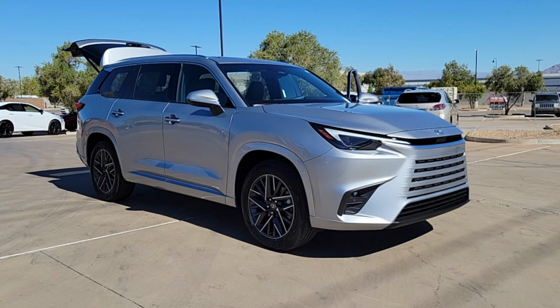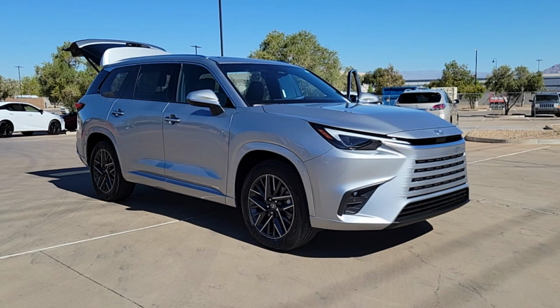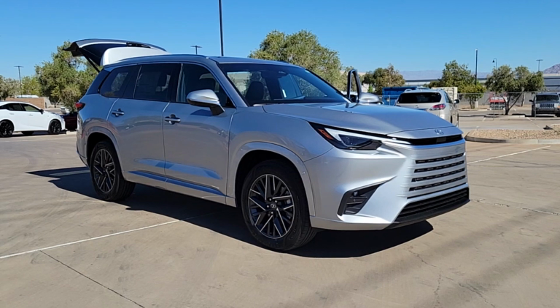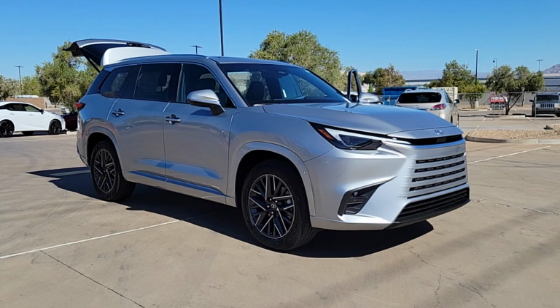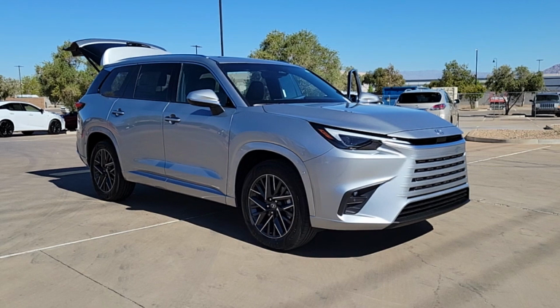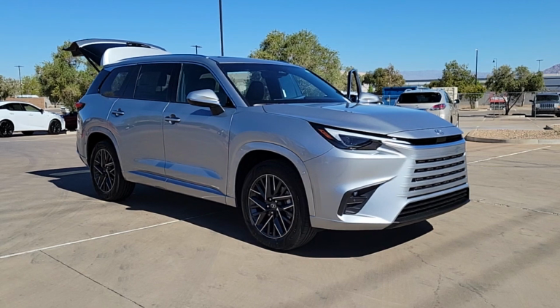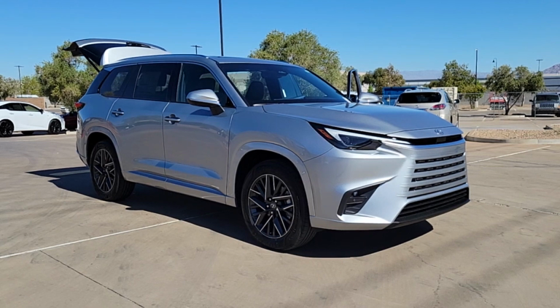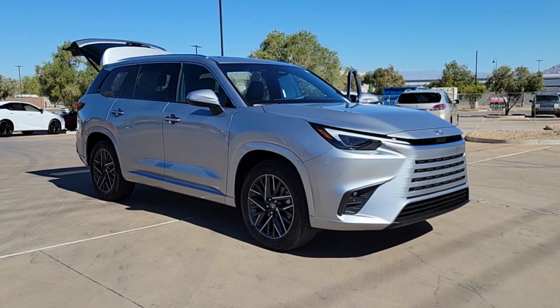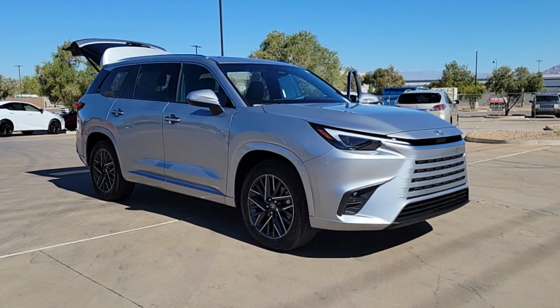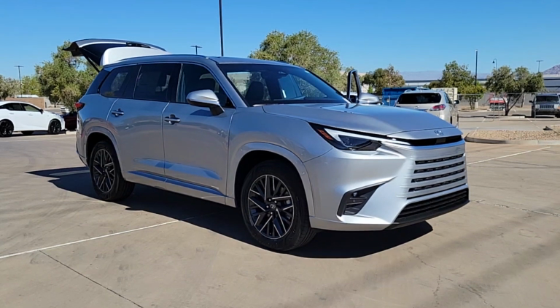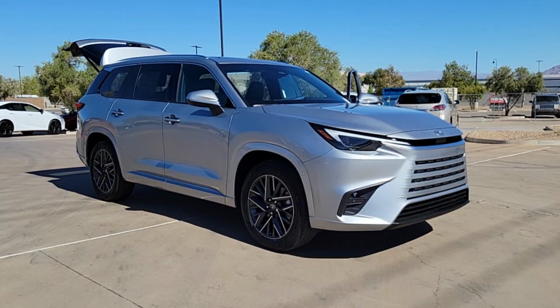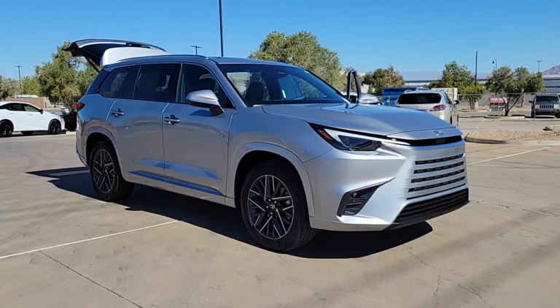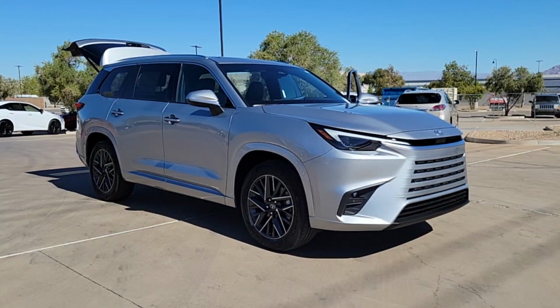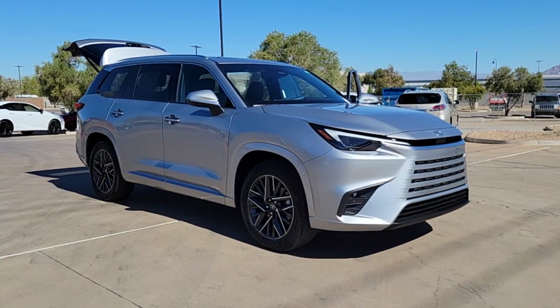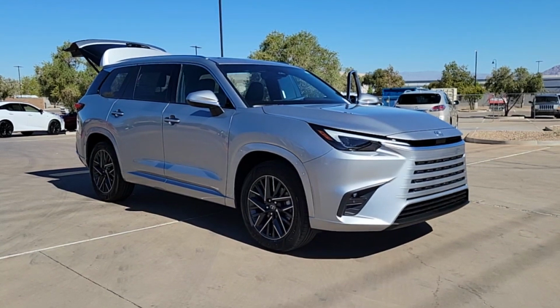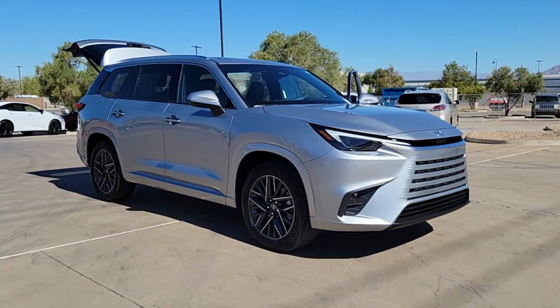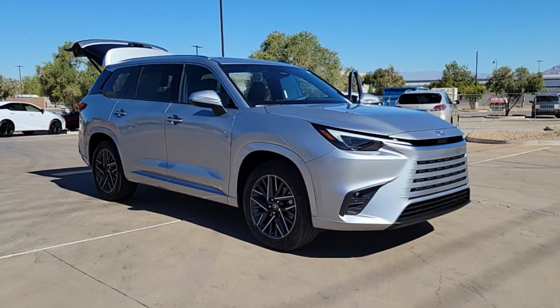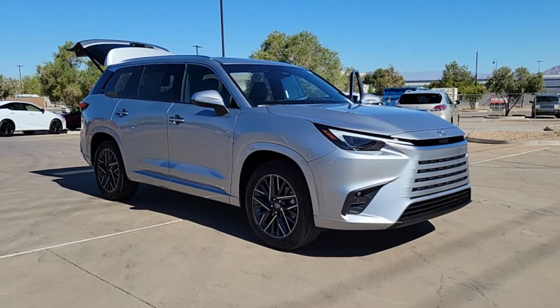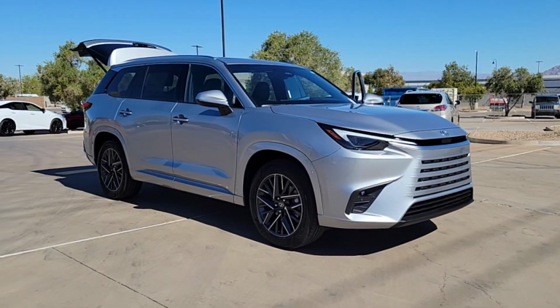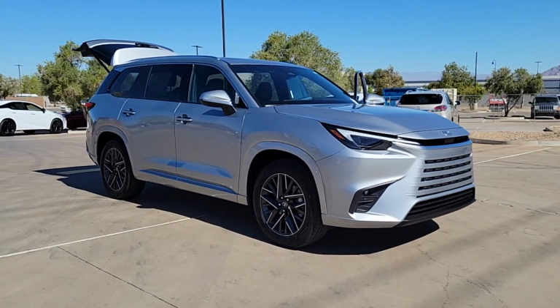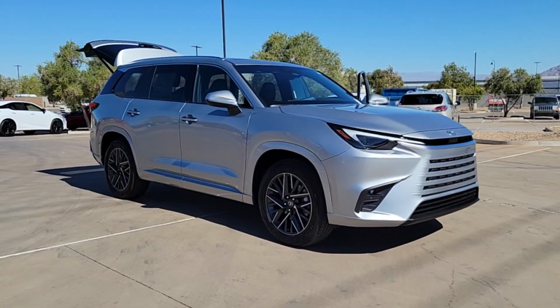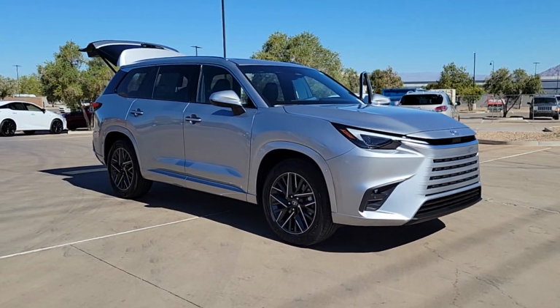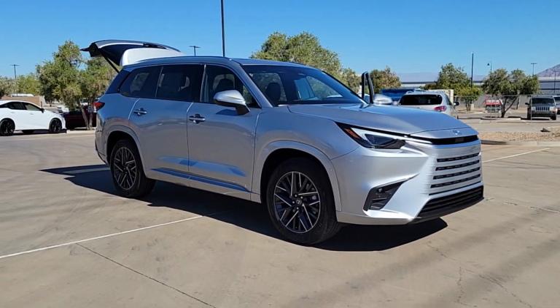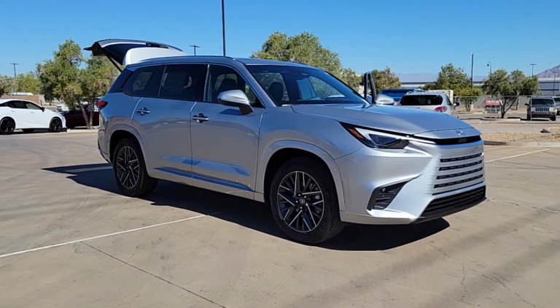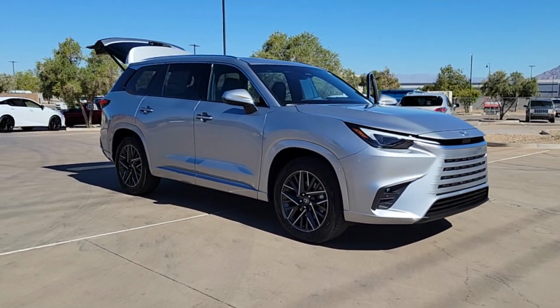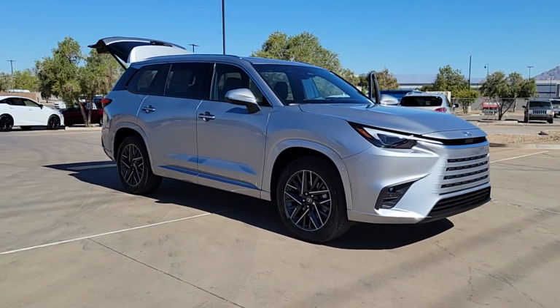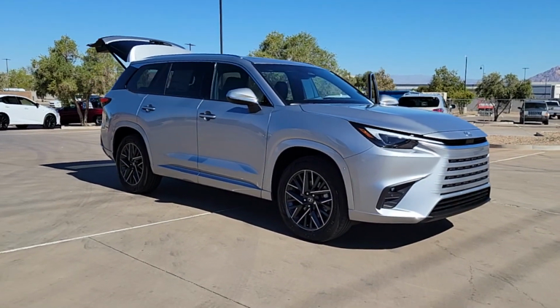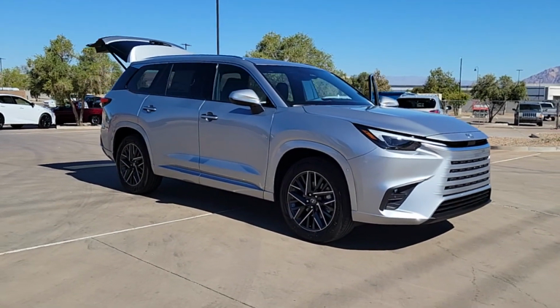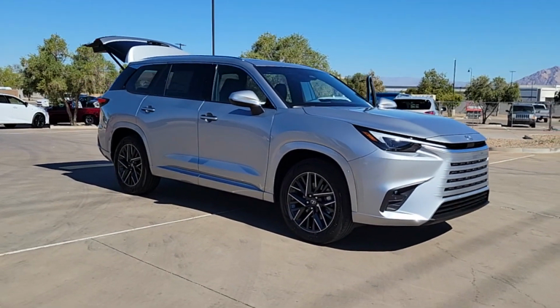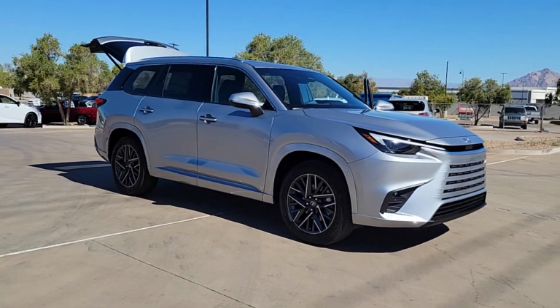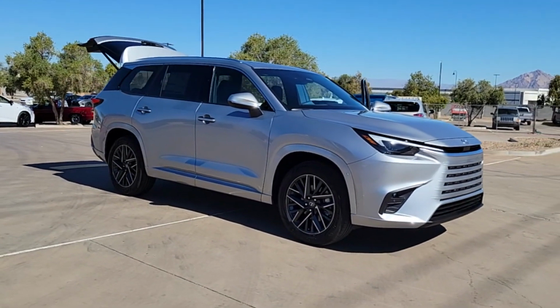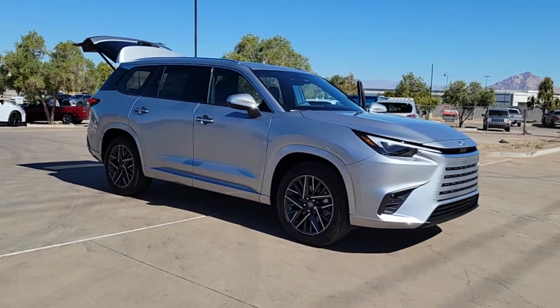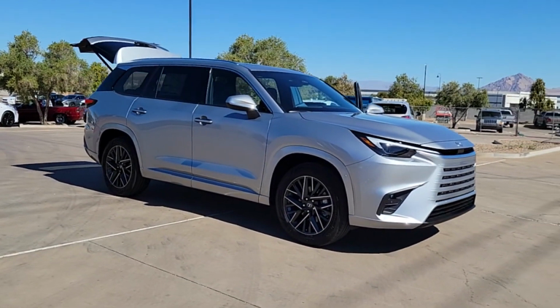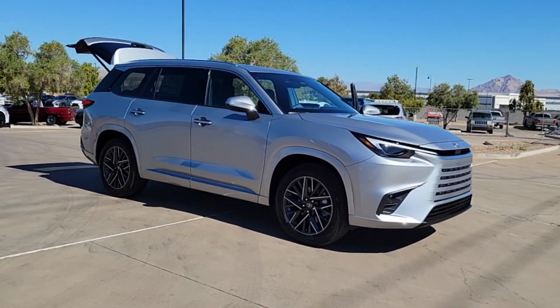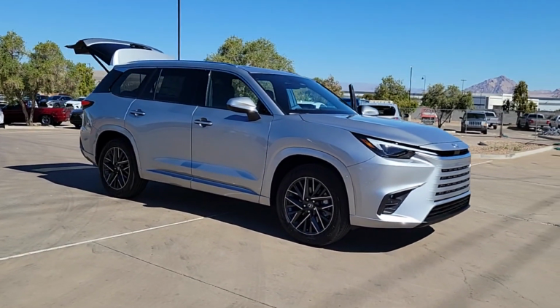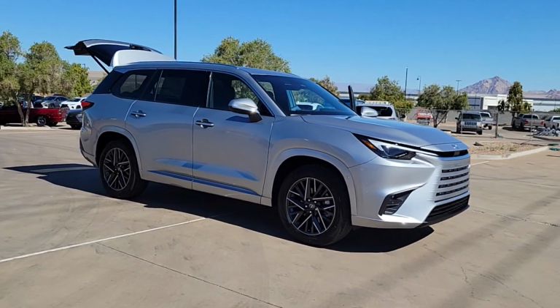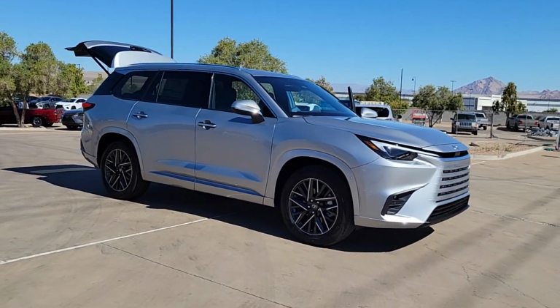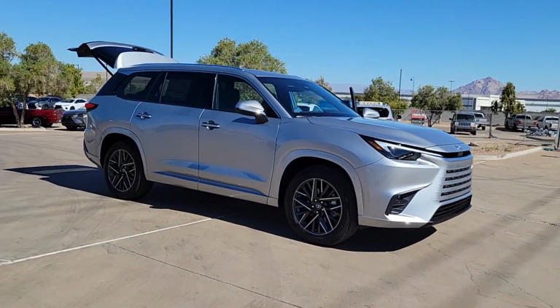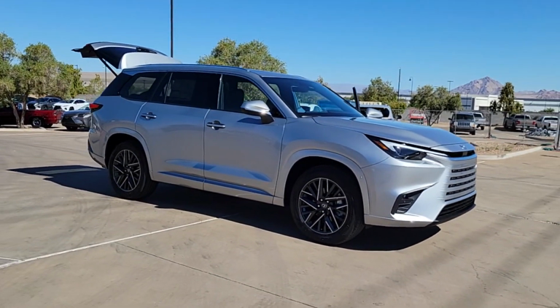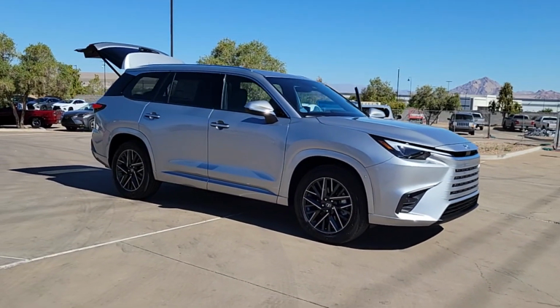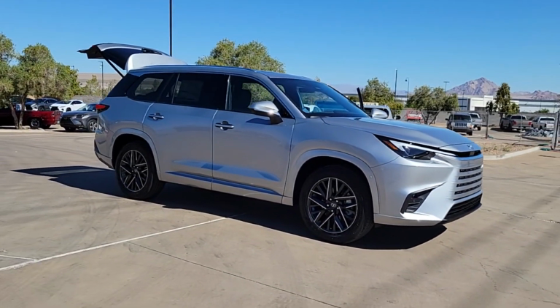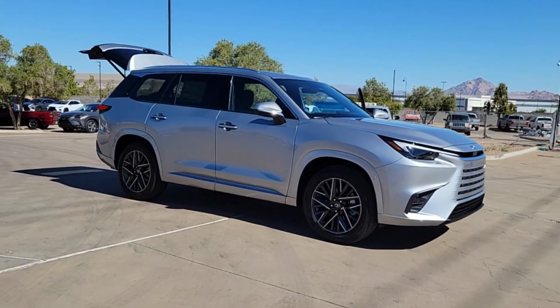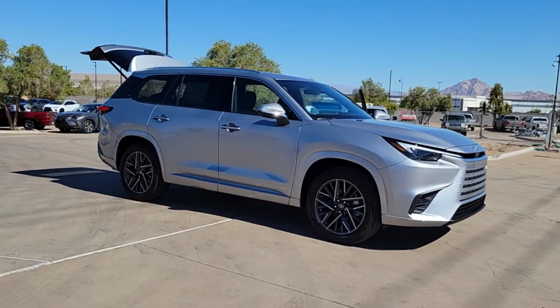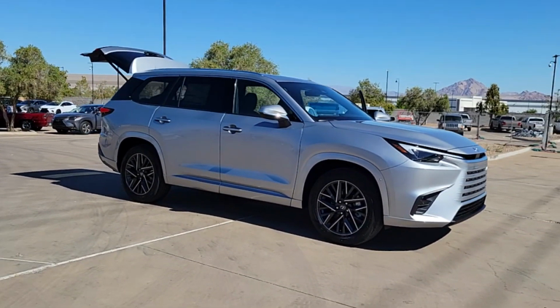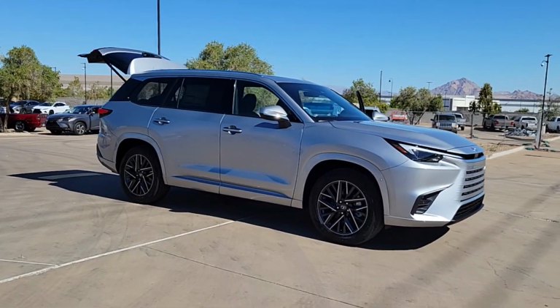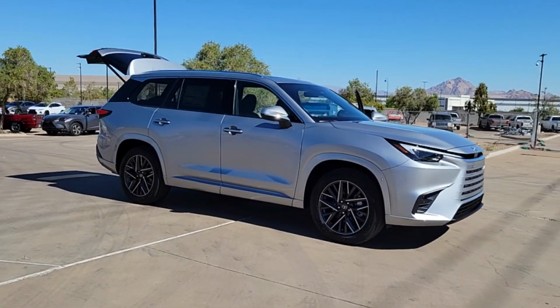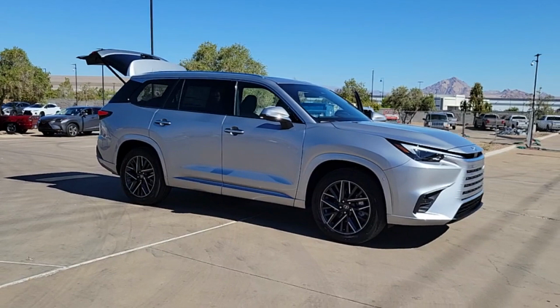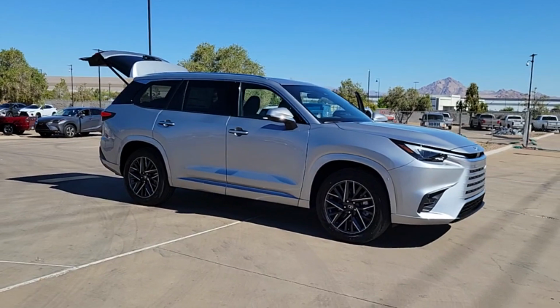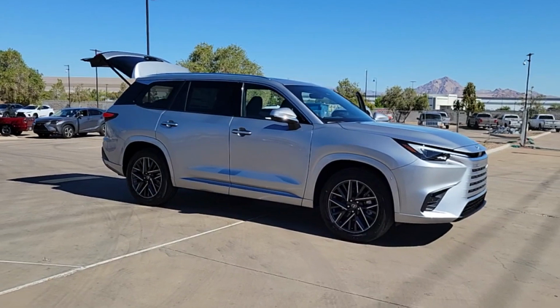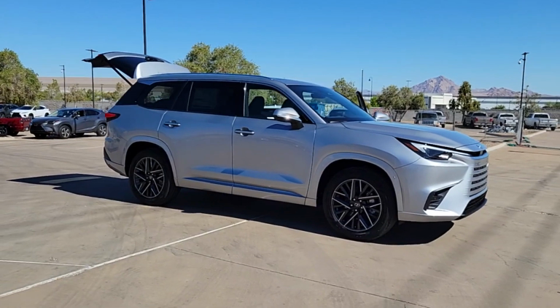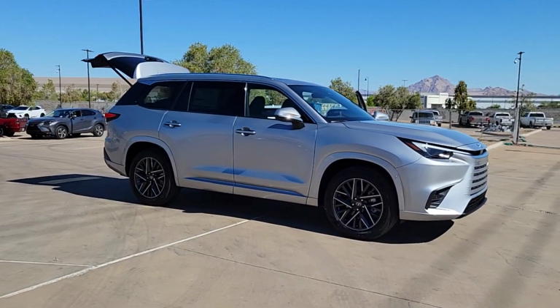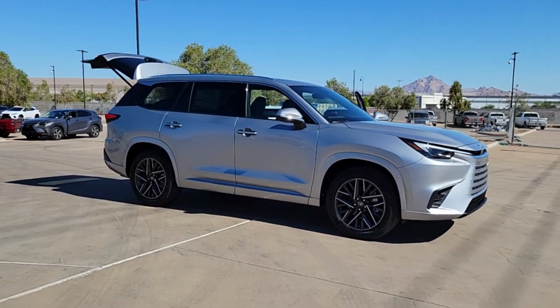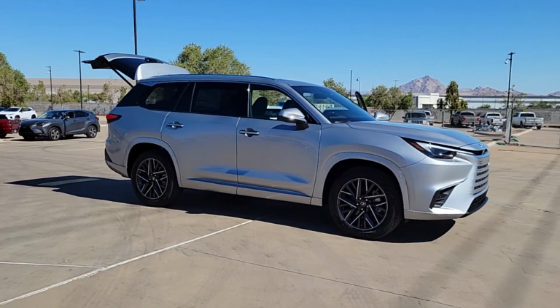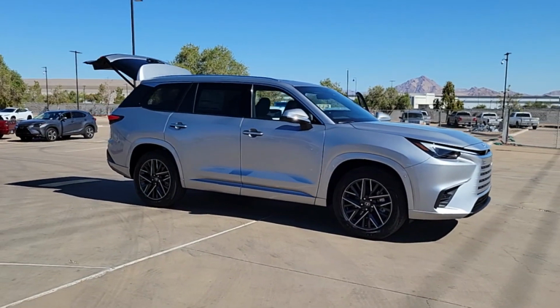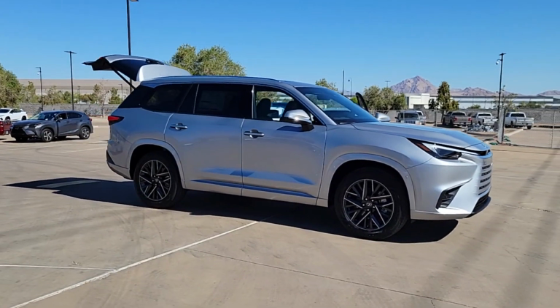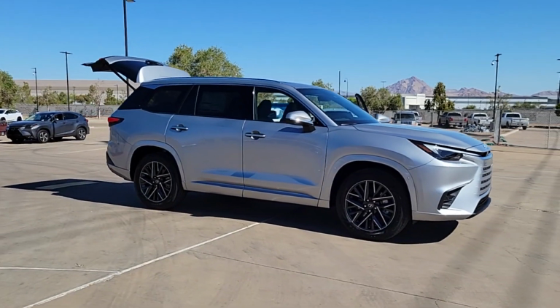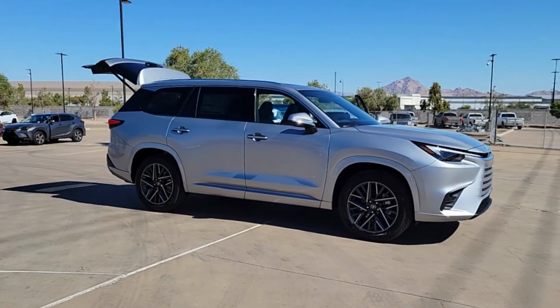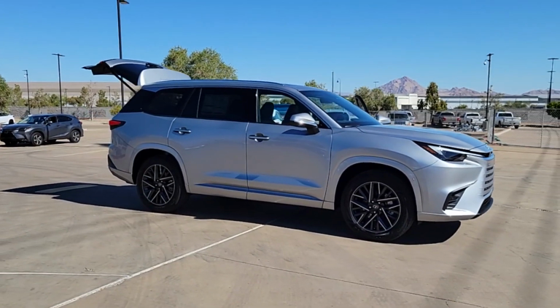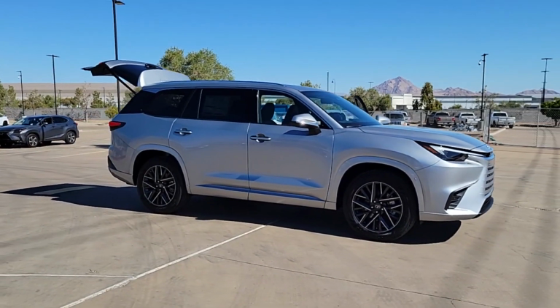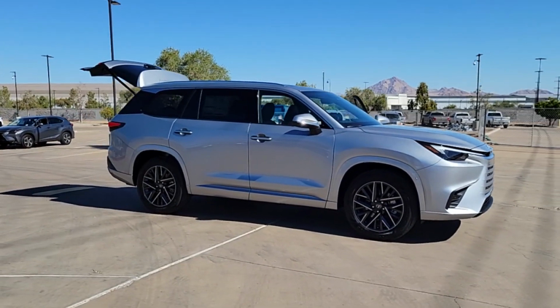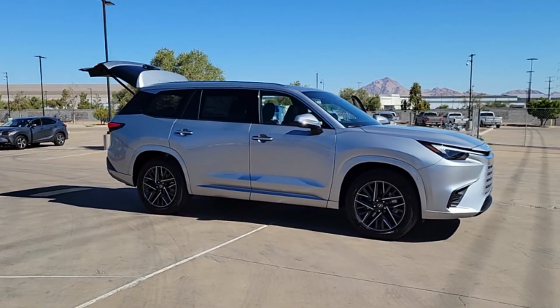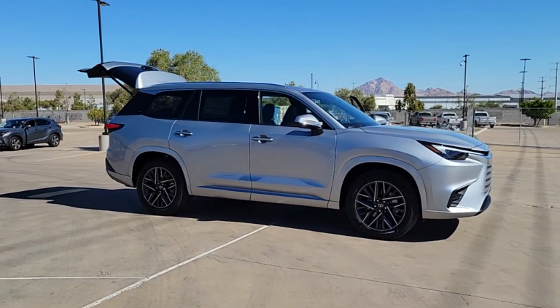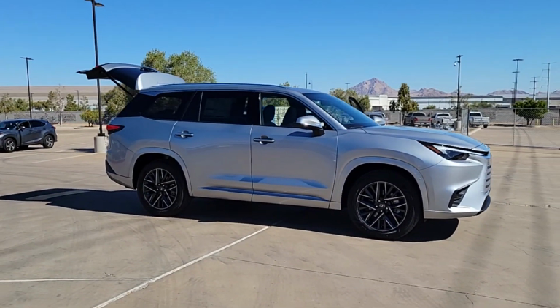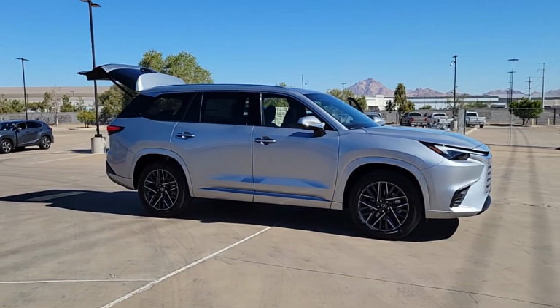Here is a wonderful 2024 Lexus TX. The following are some of this vehicle's highlighted options.